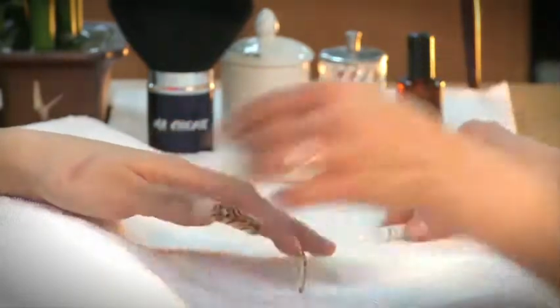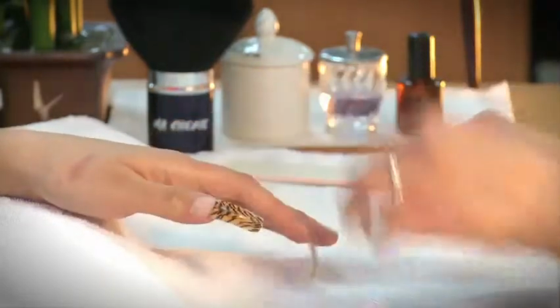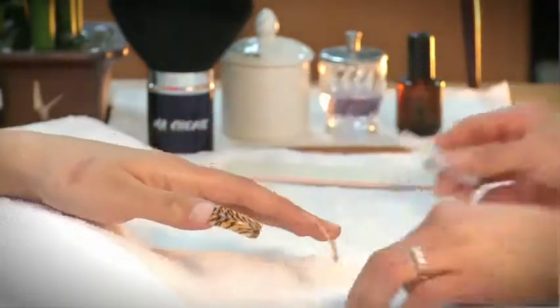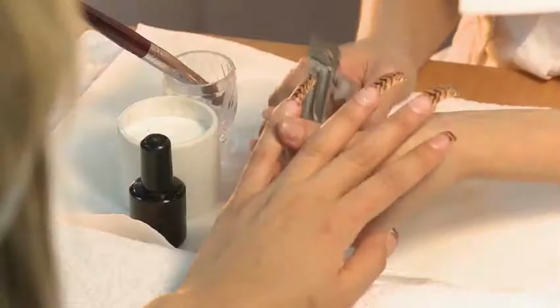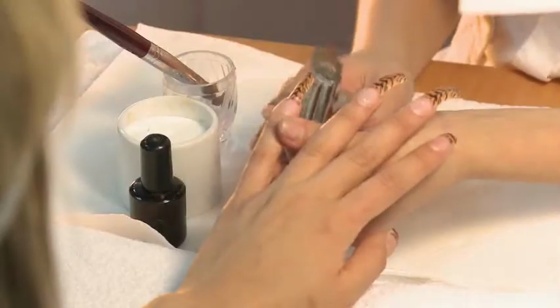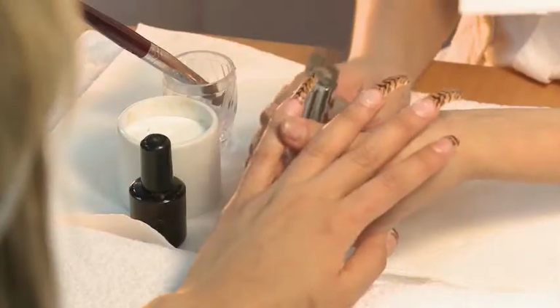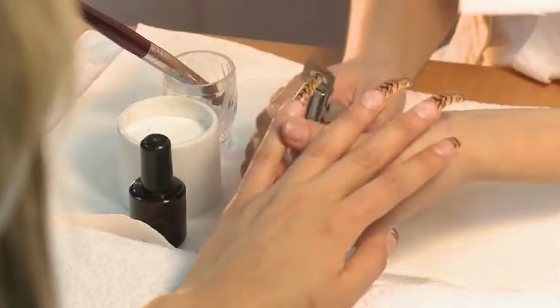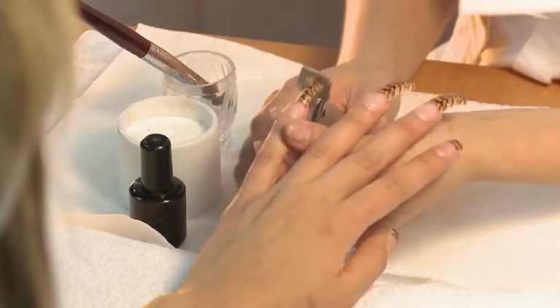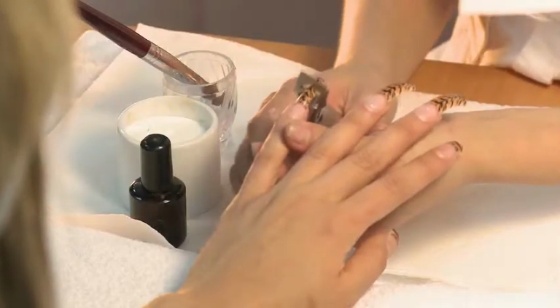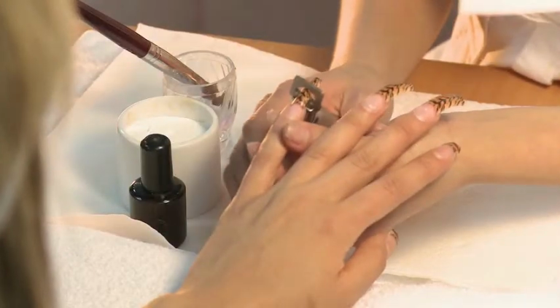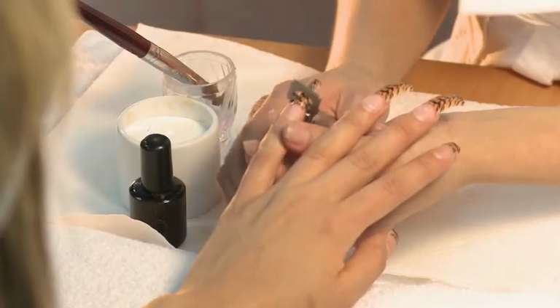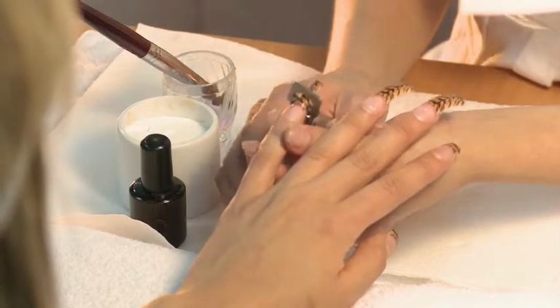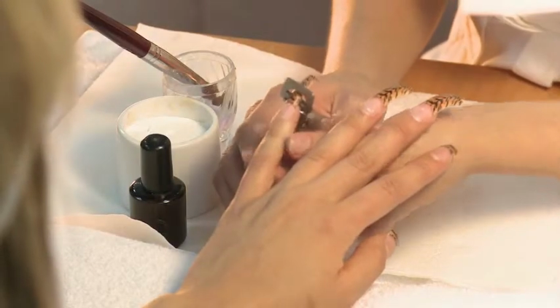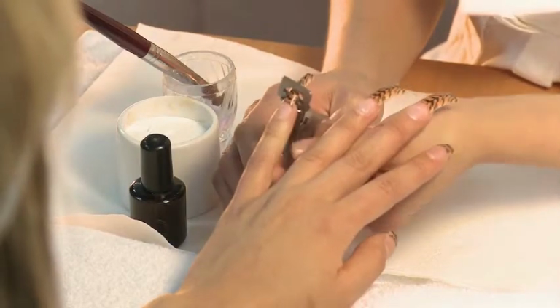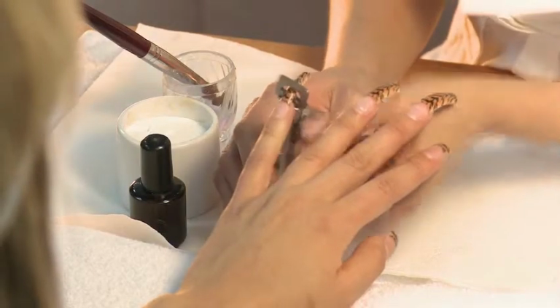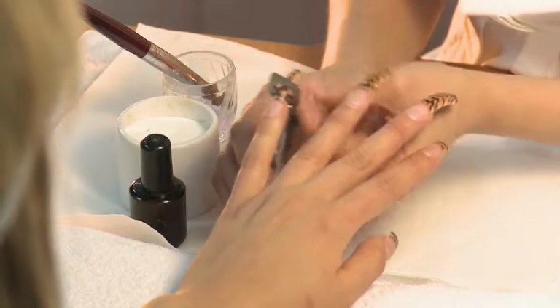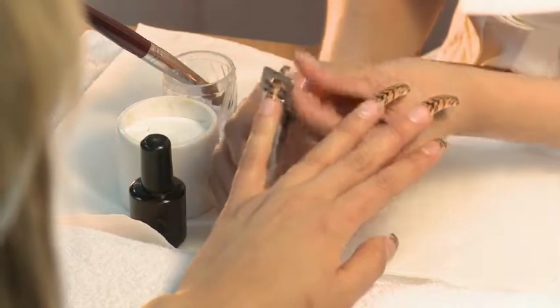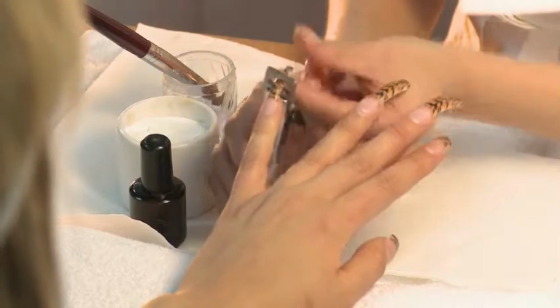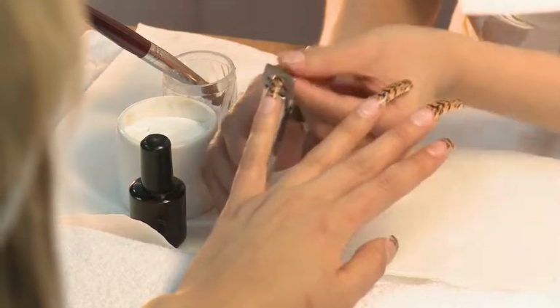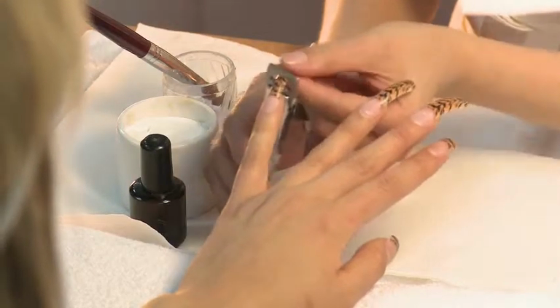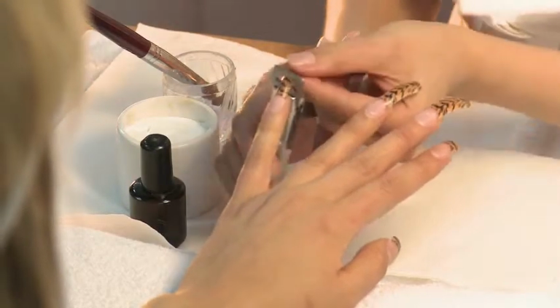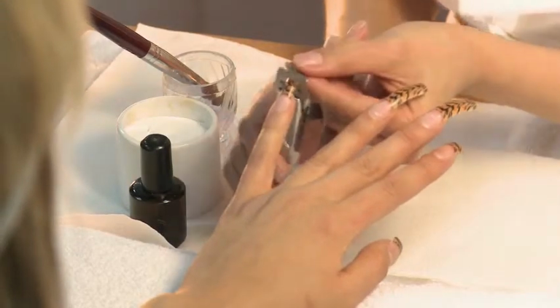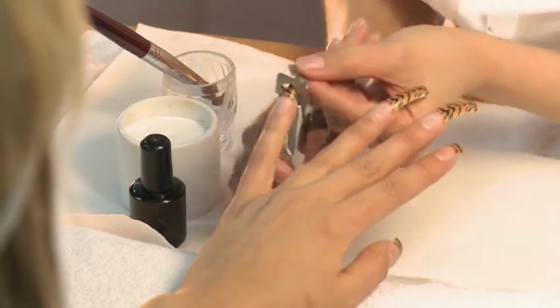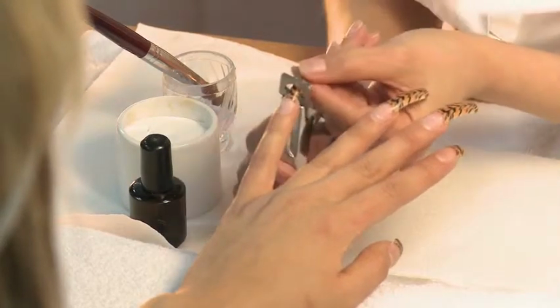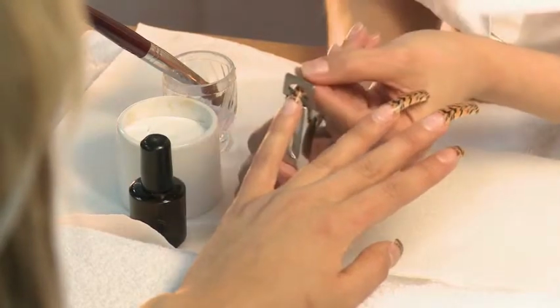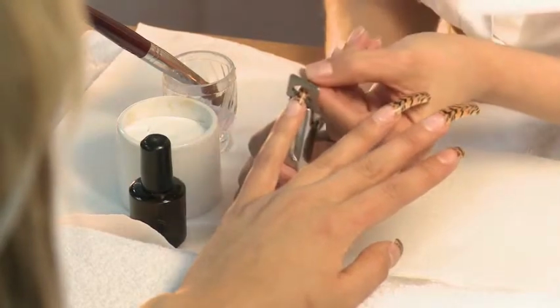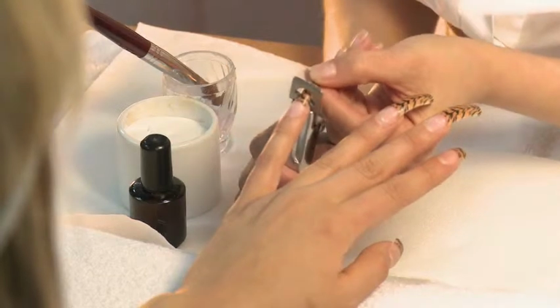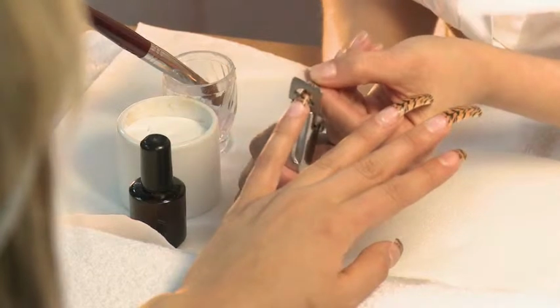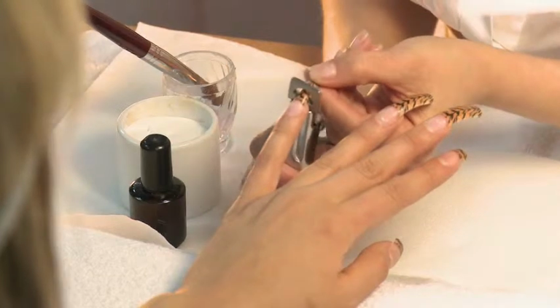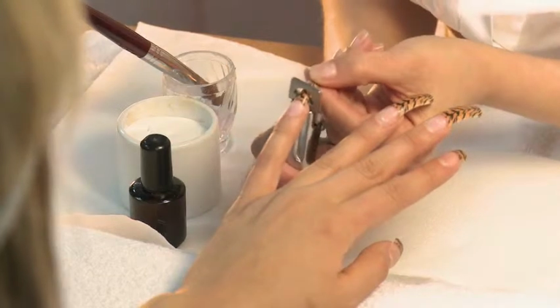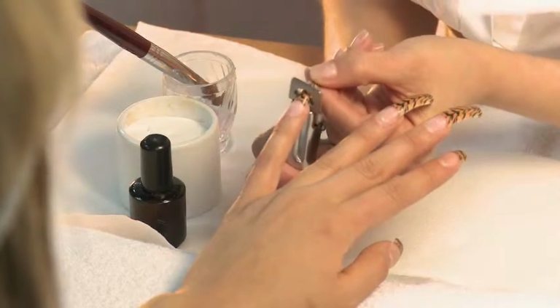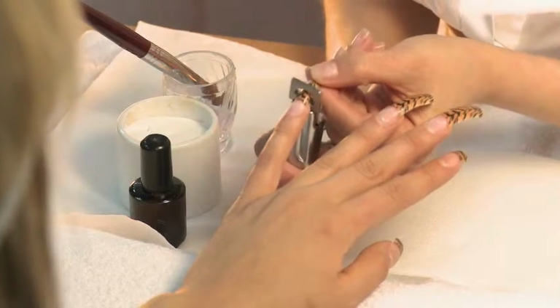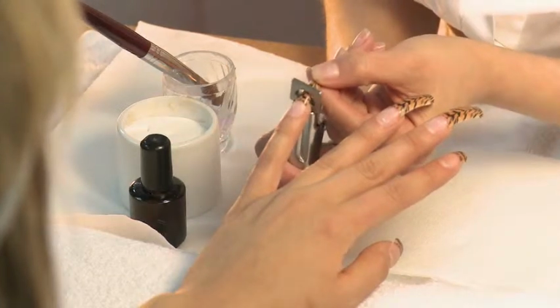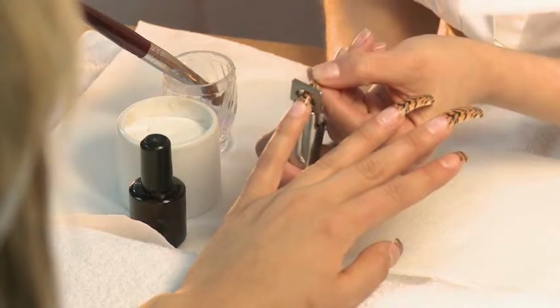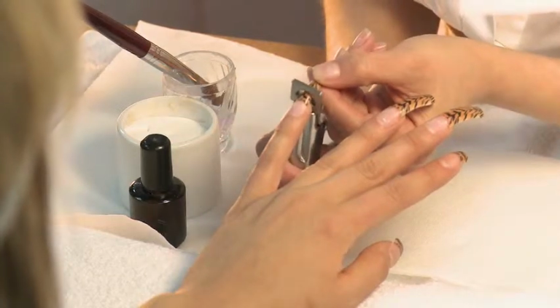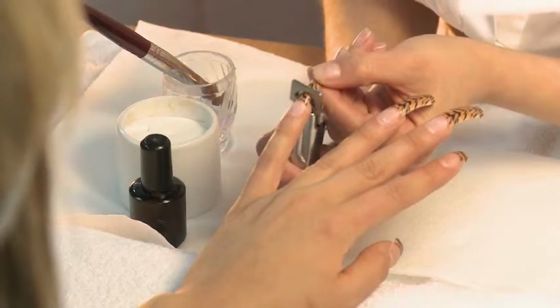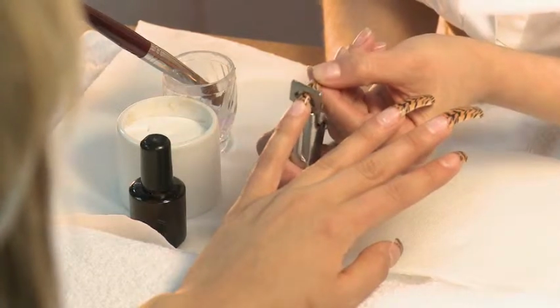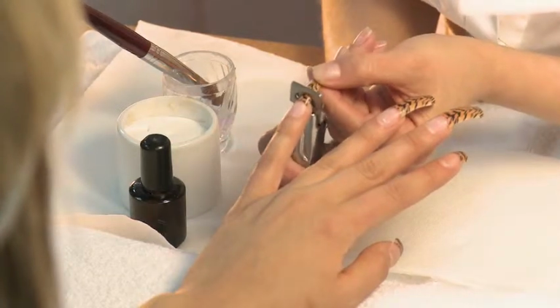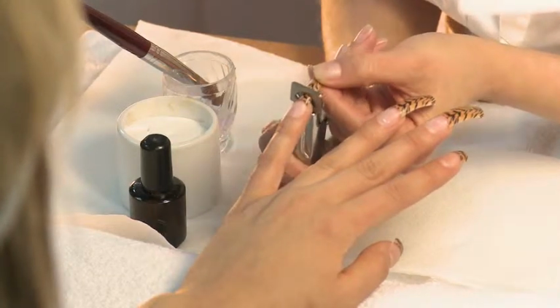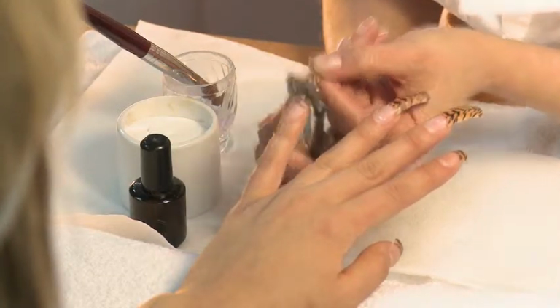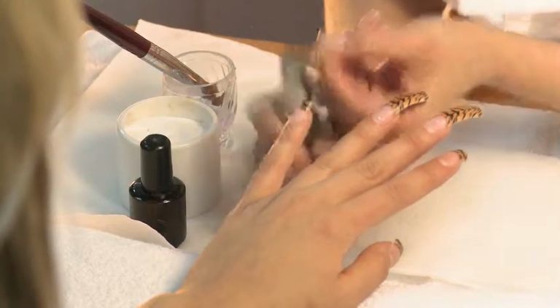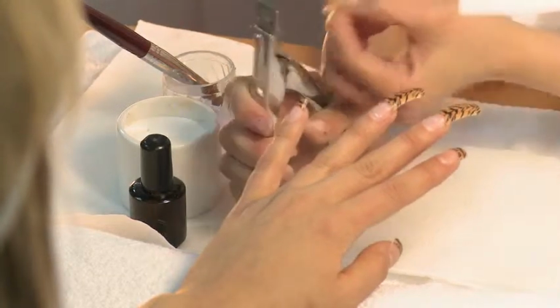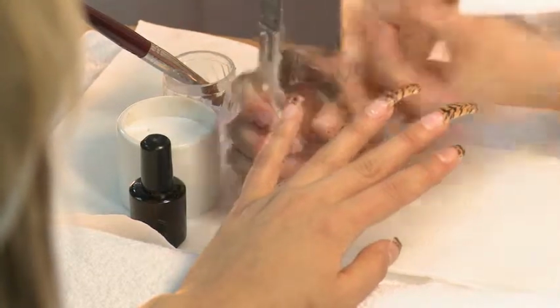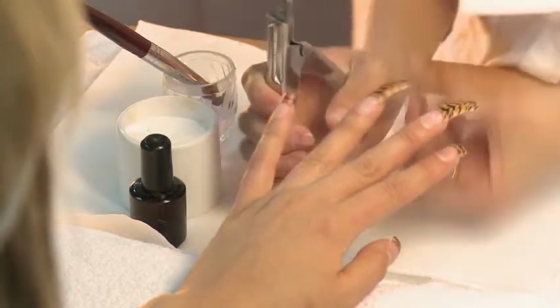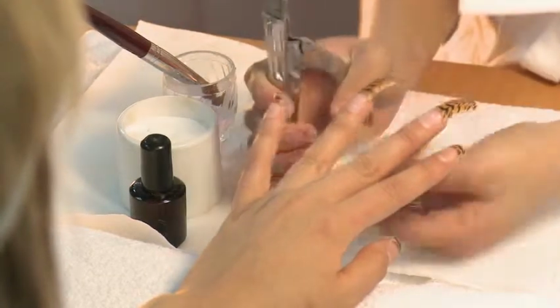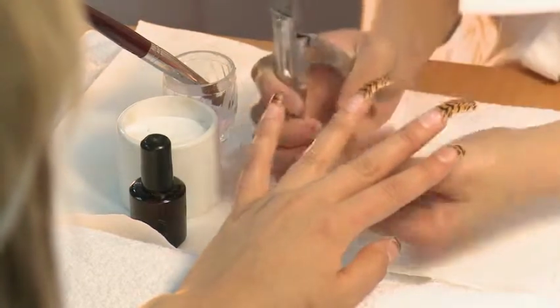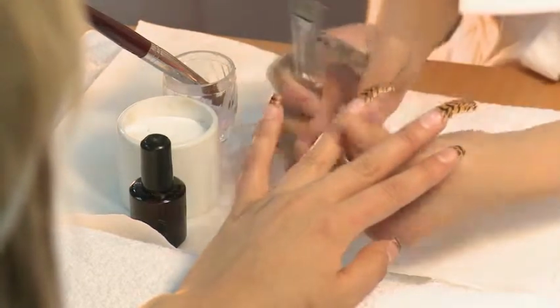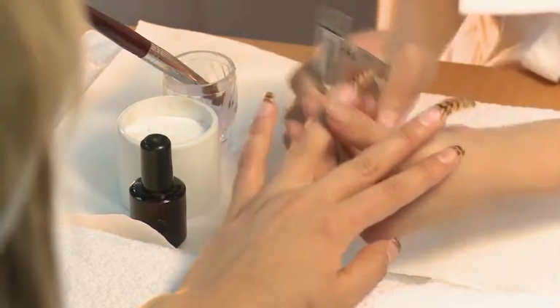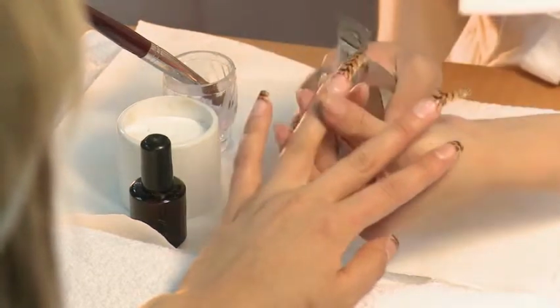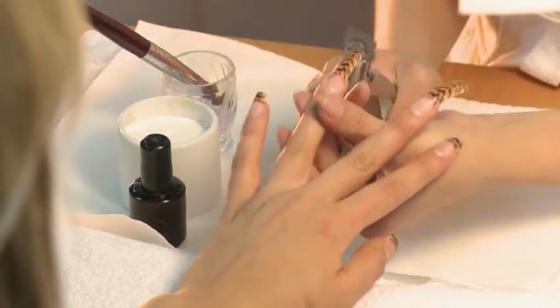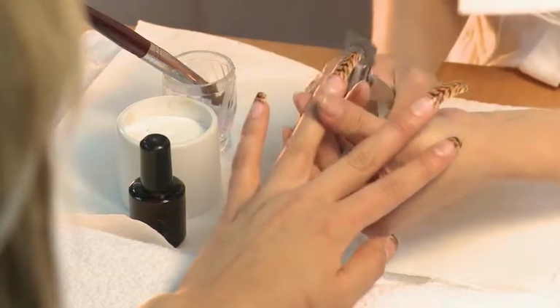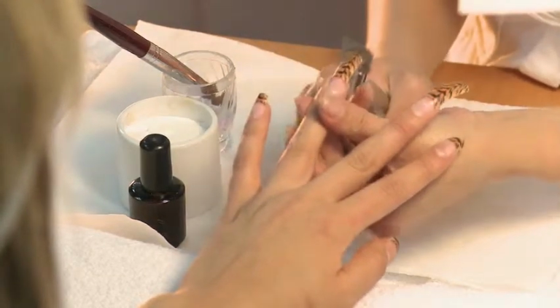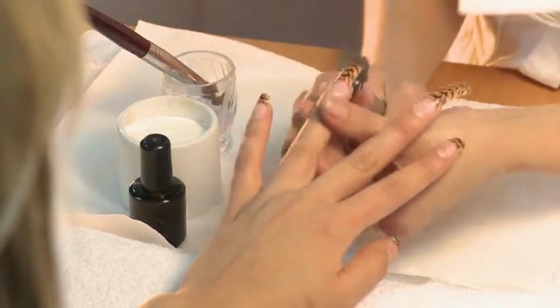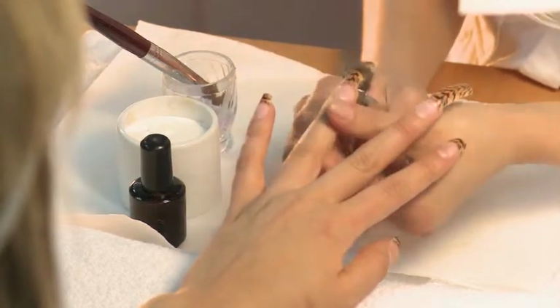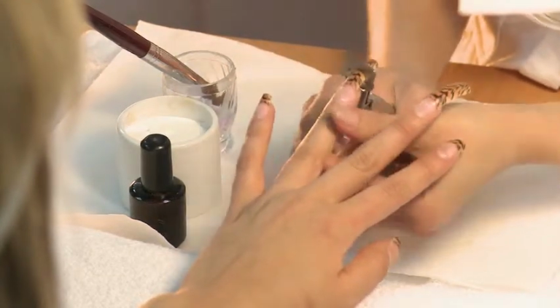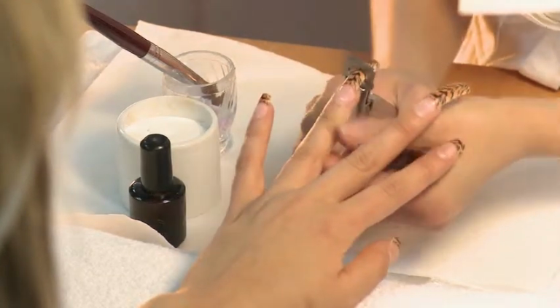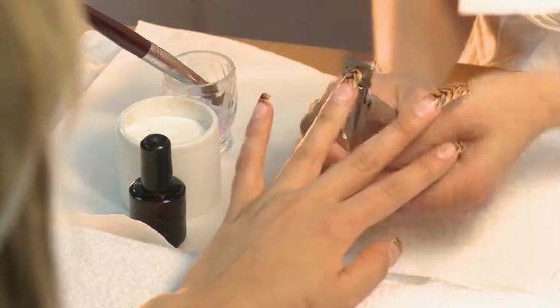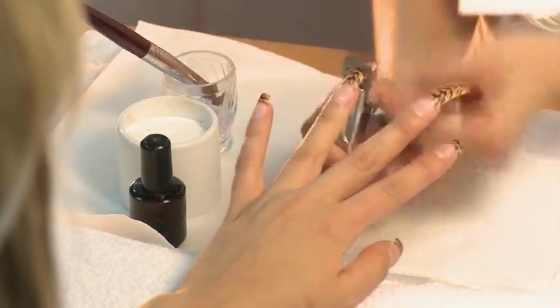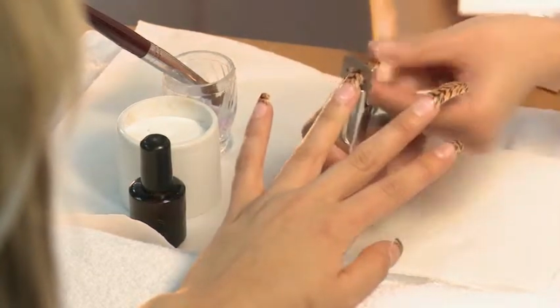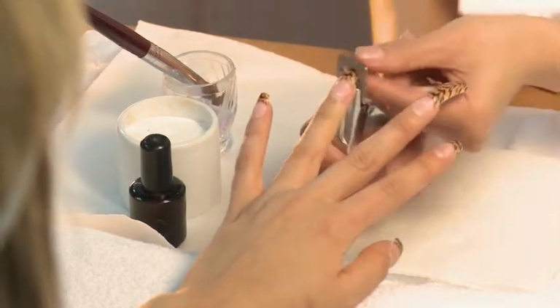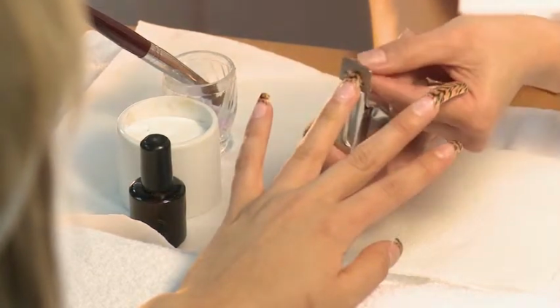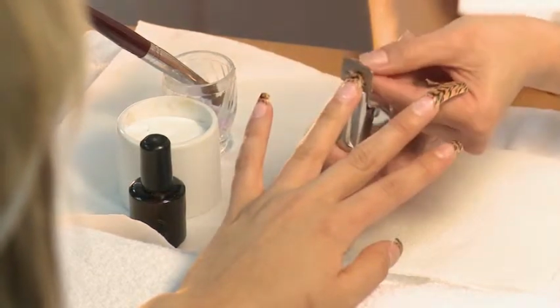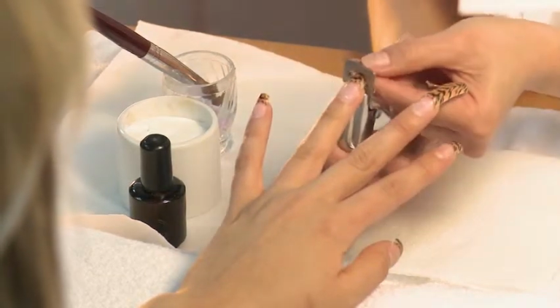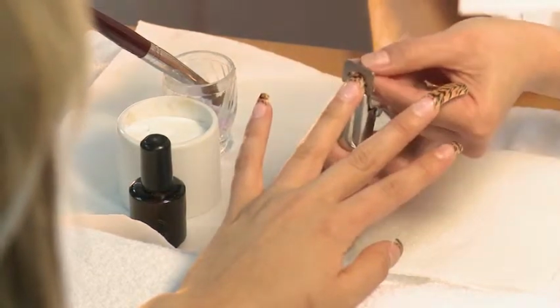Next, cut each artificial tip to the desired length. This will decrease the waste of acrylic or gel overlays, saving time and money.